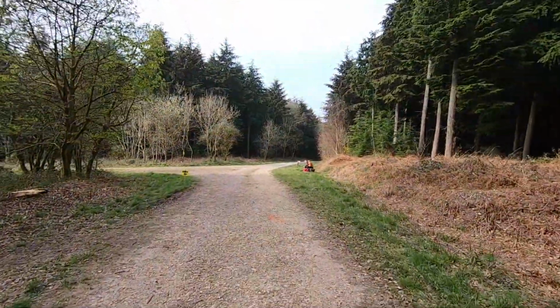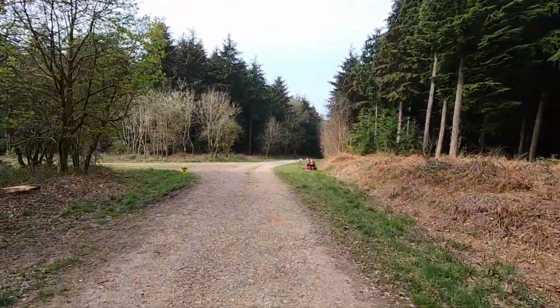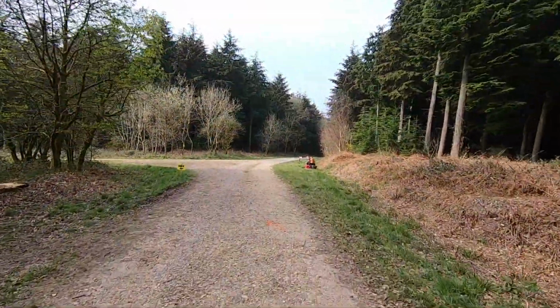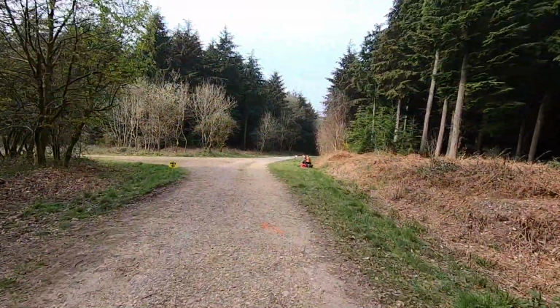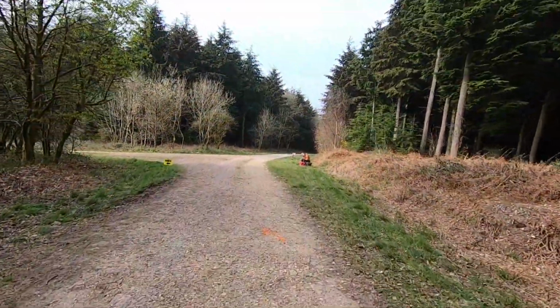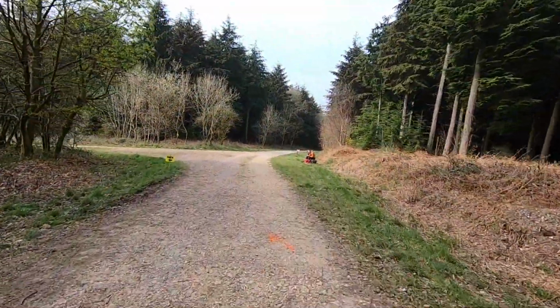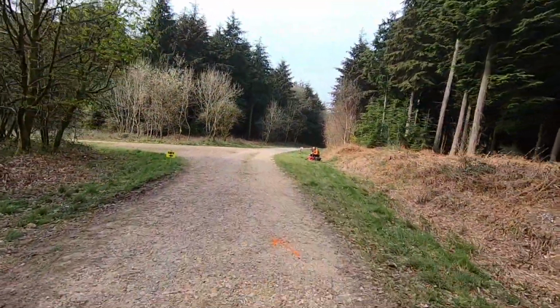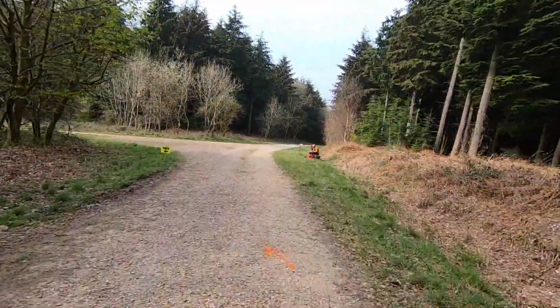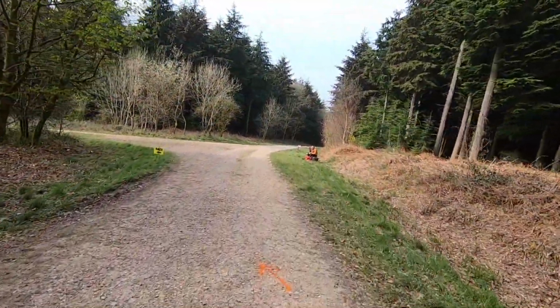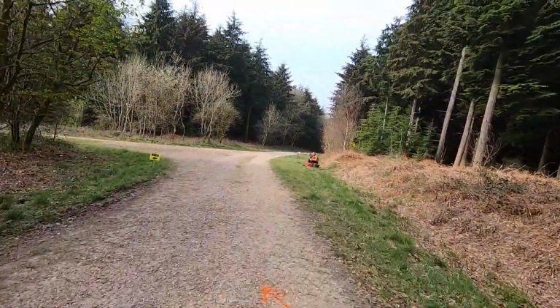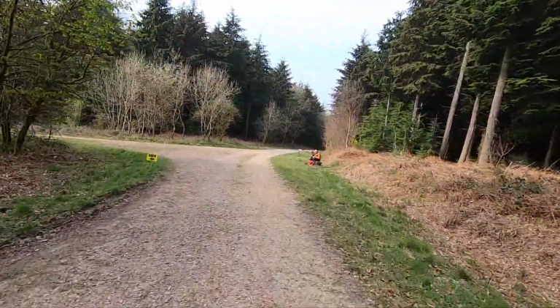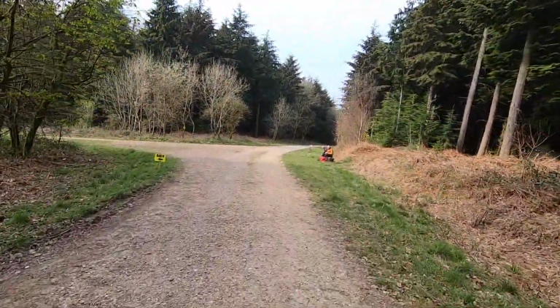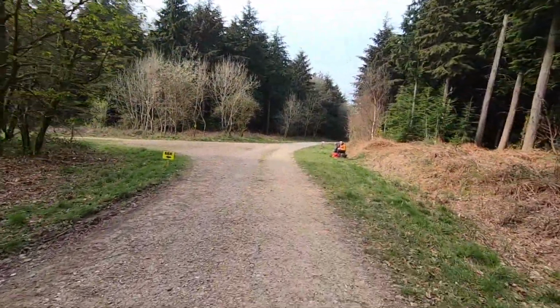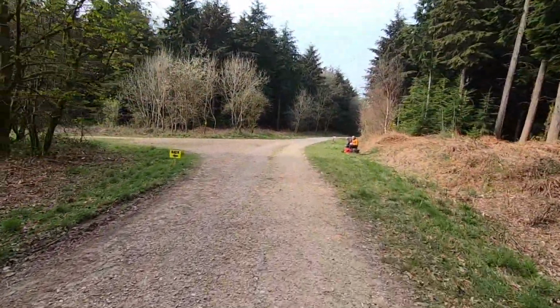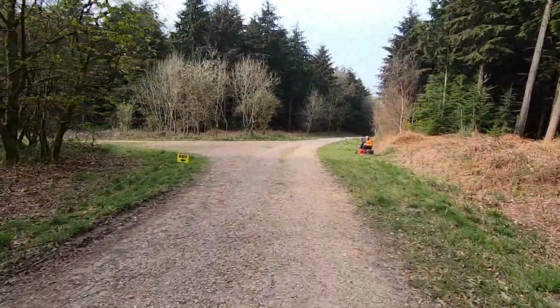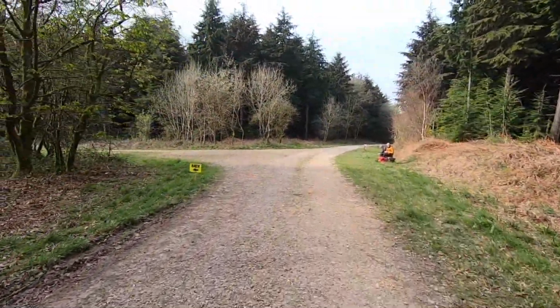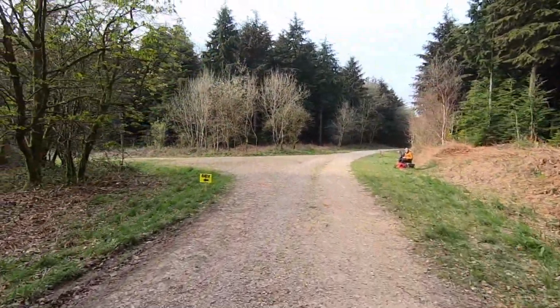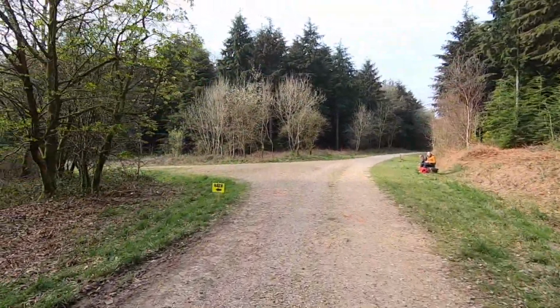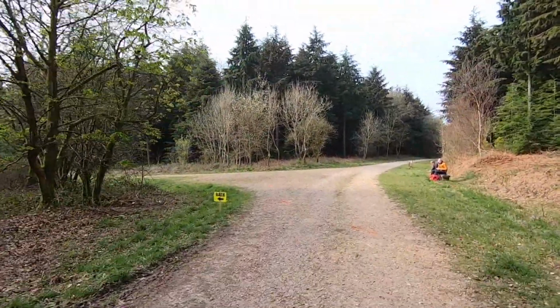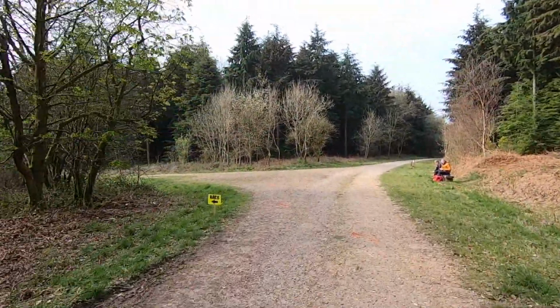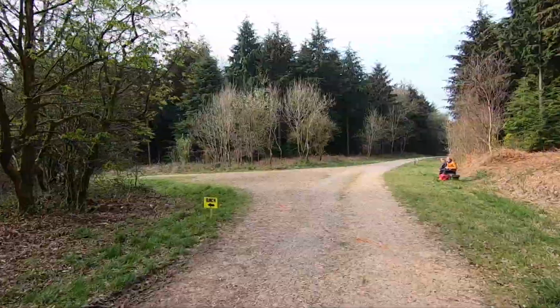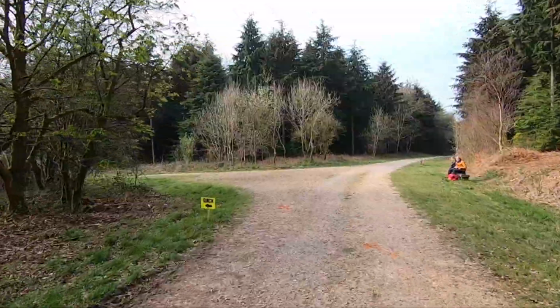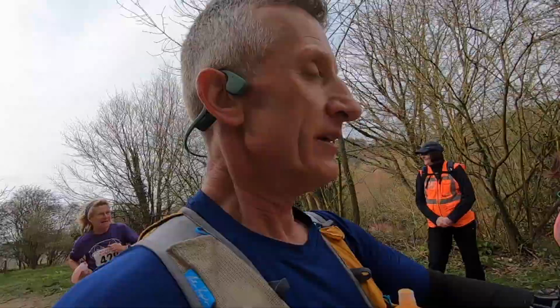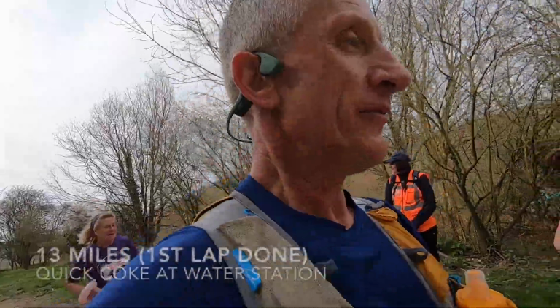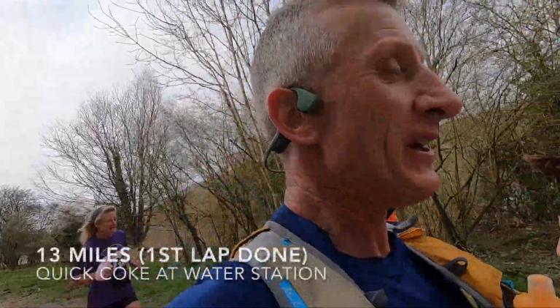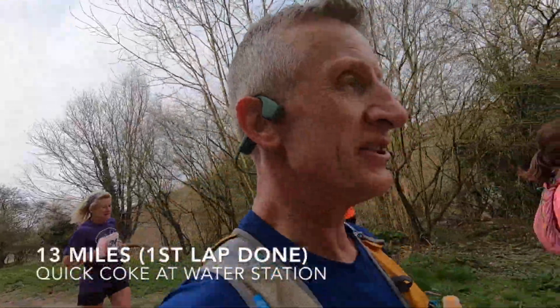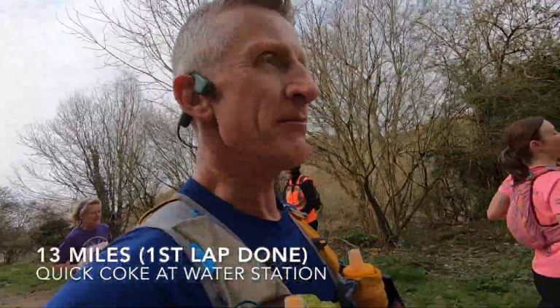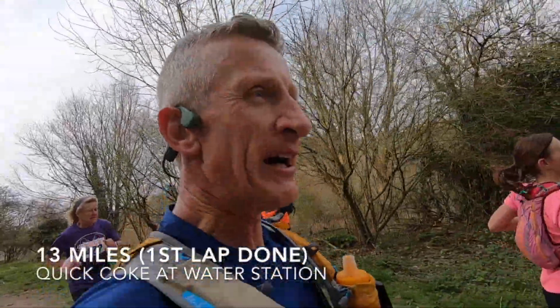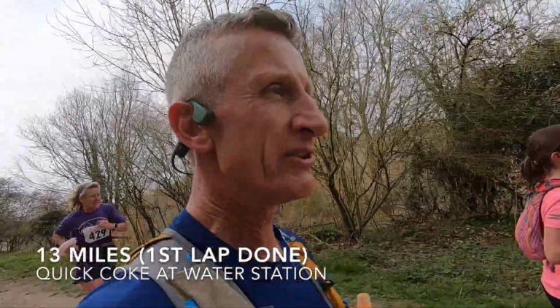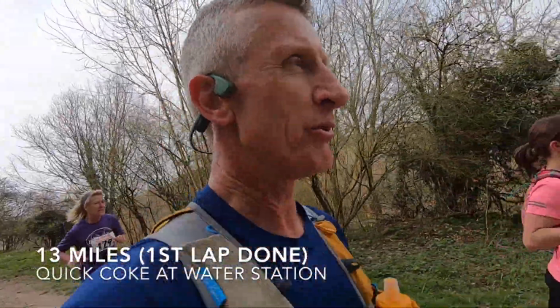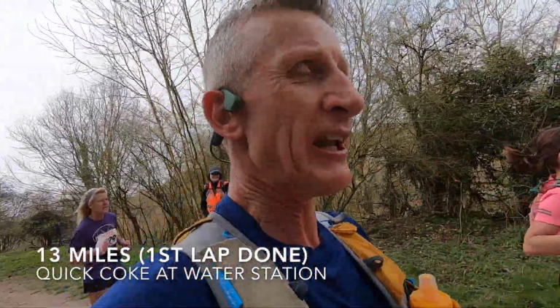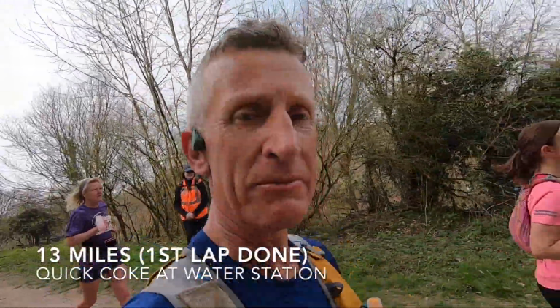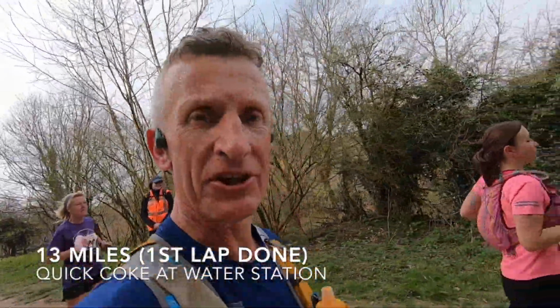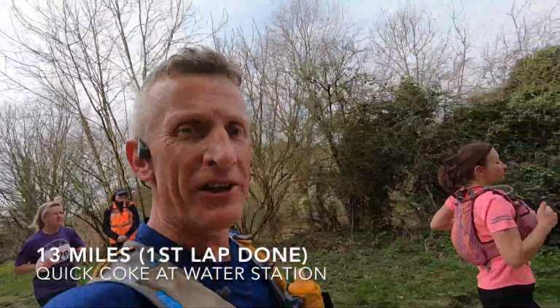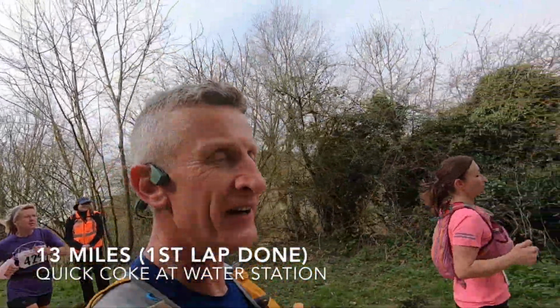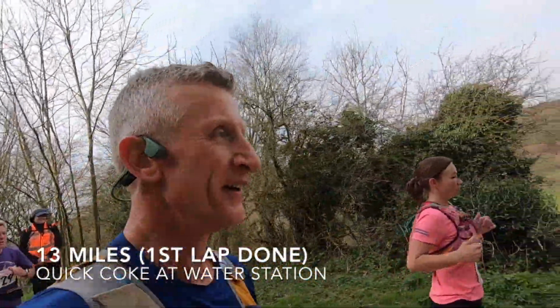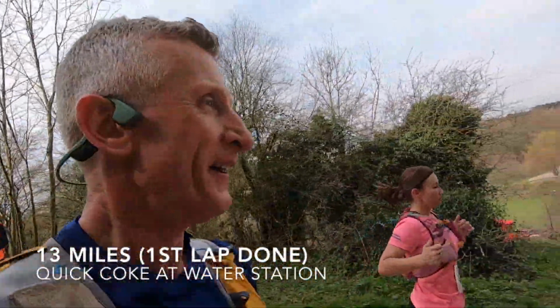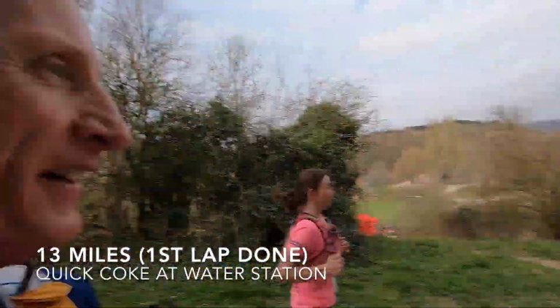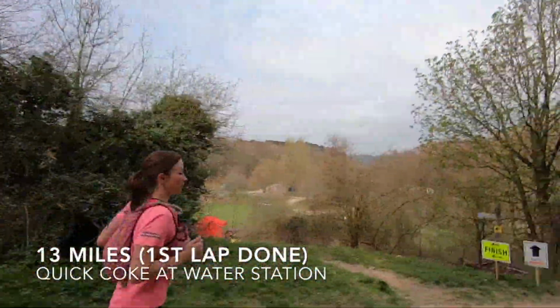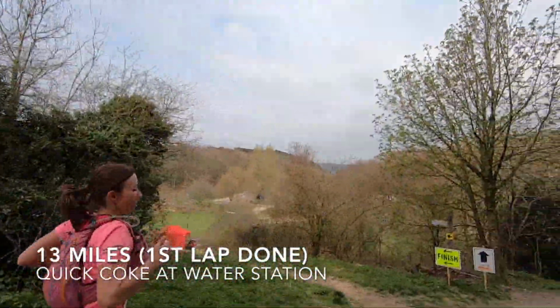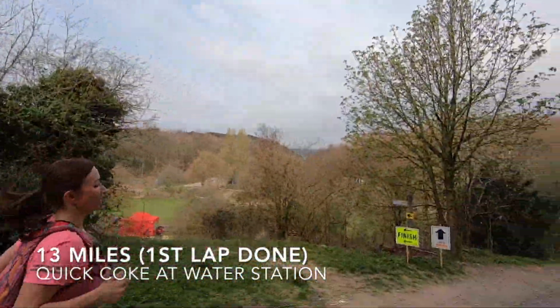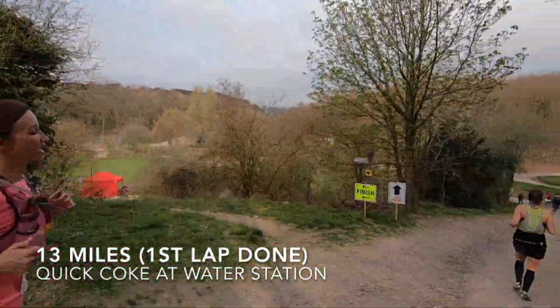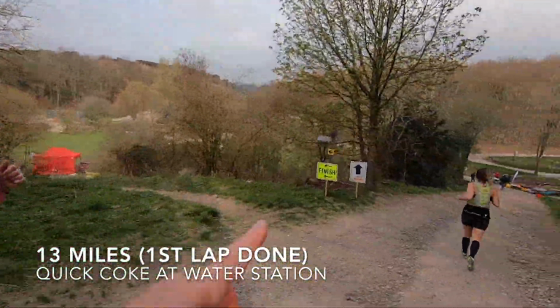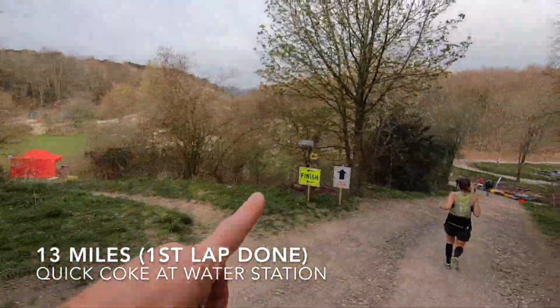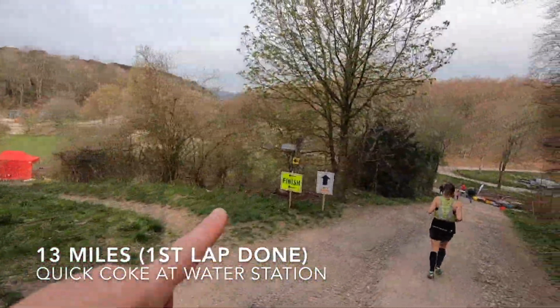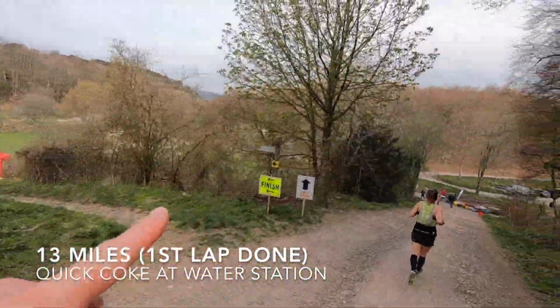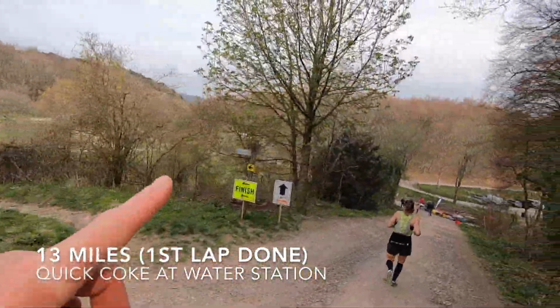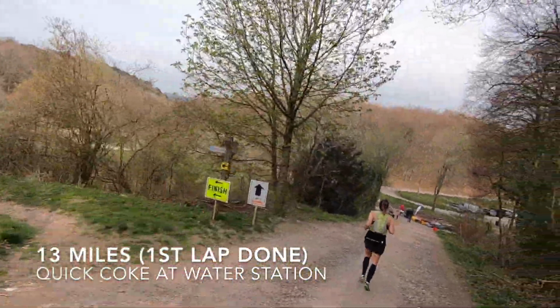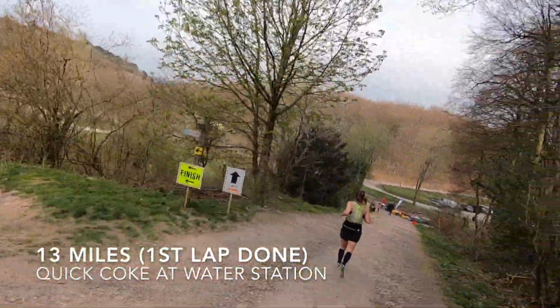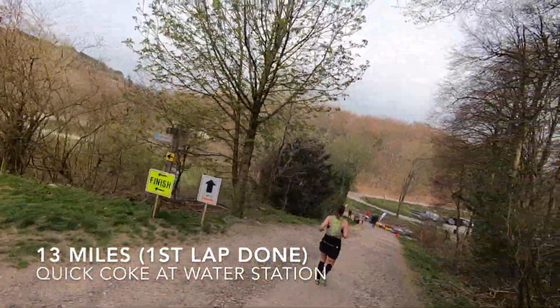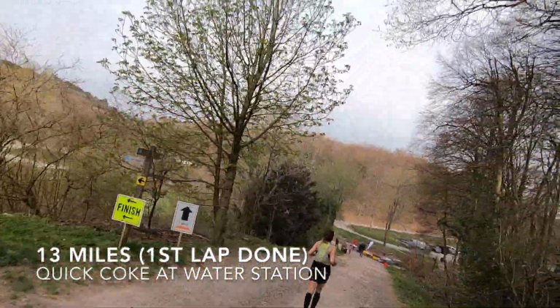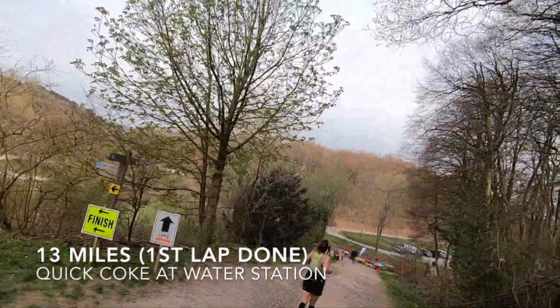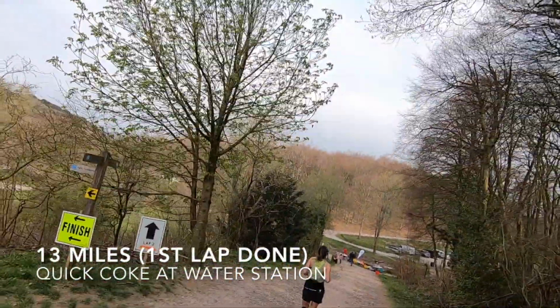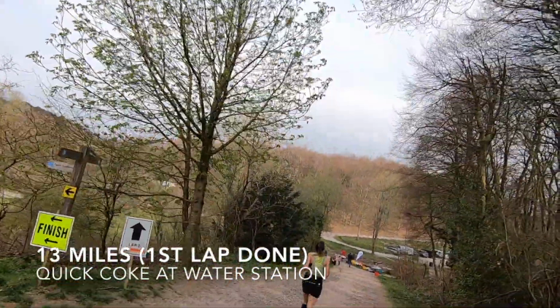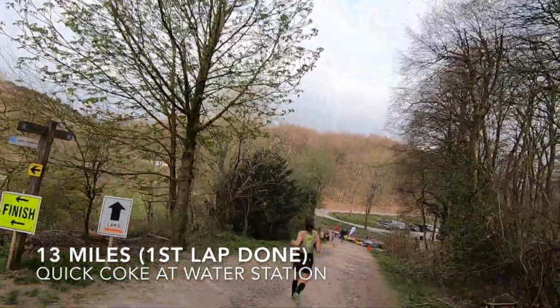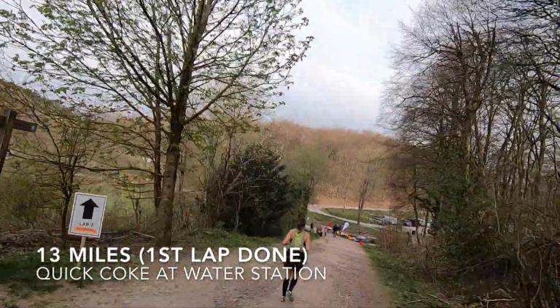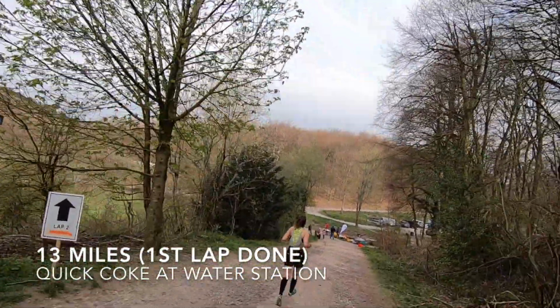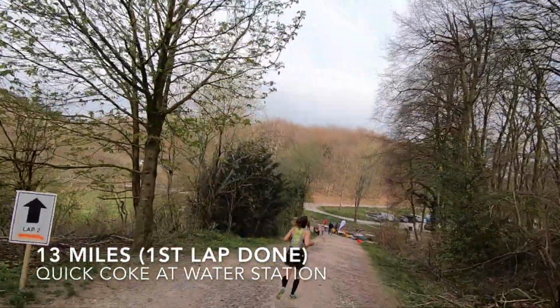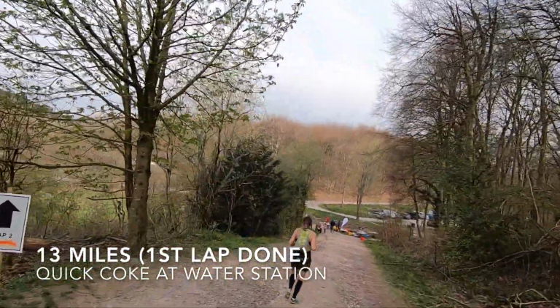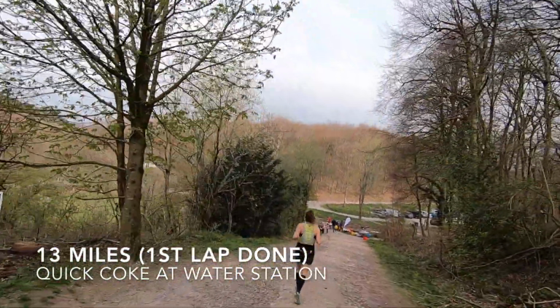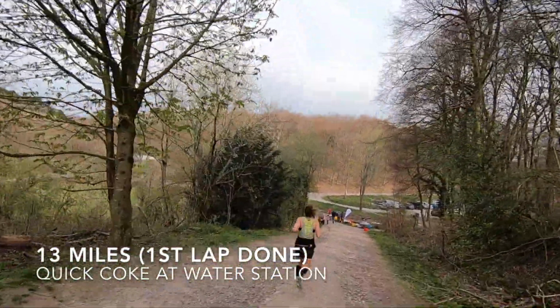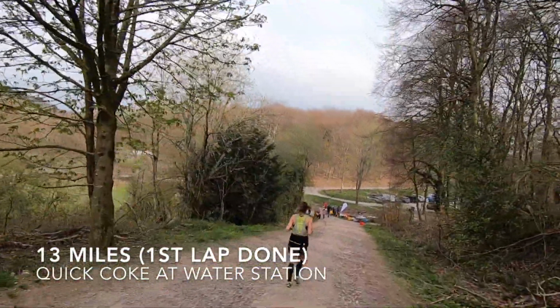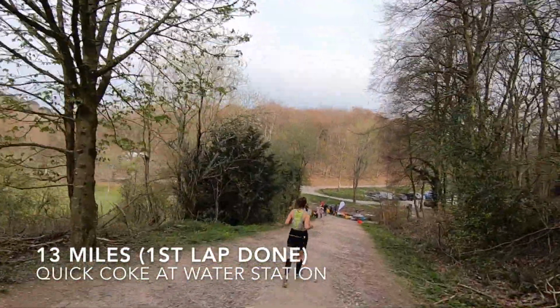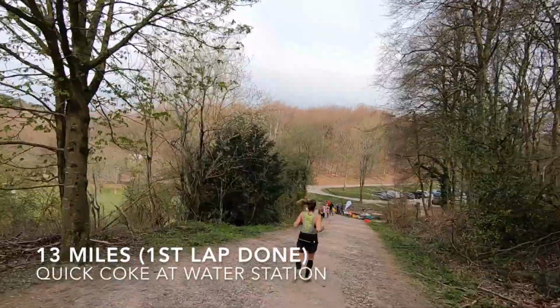Left here. Left here. 13 miles — one lap done. It says lap two, so off we go again.